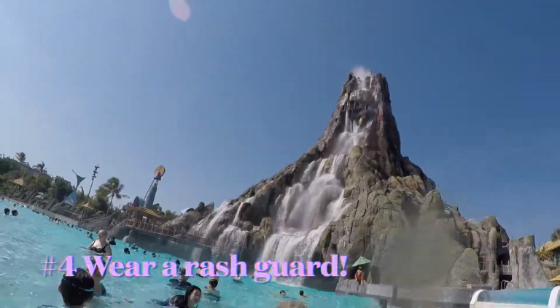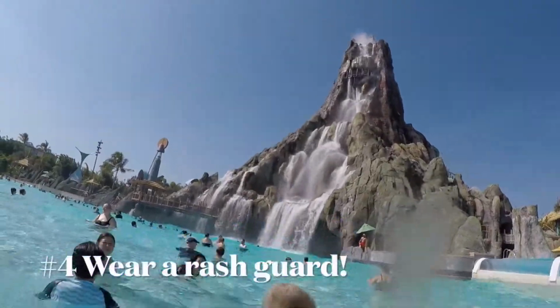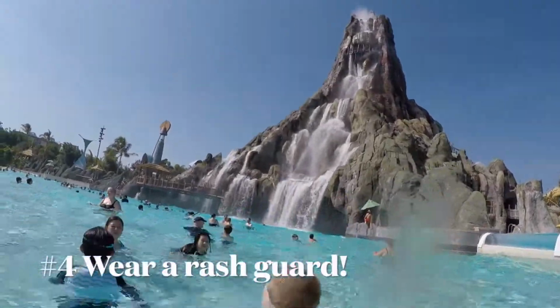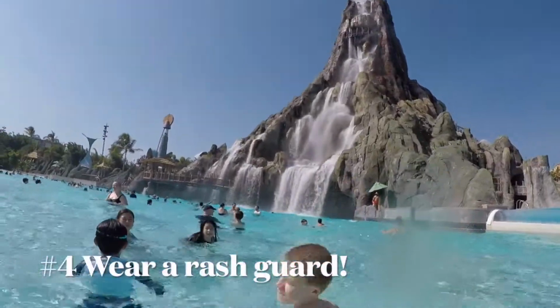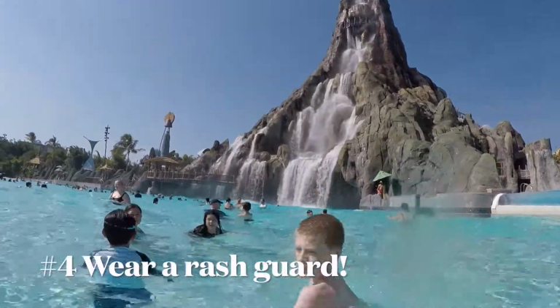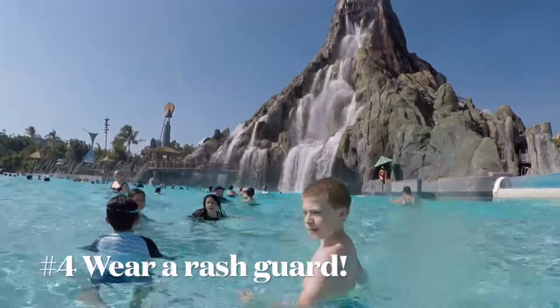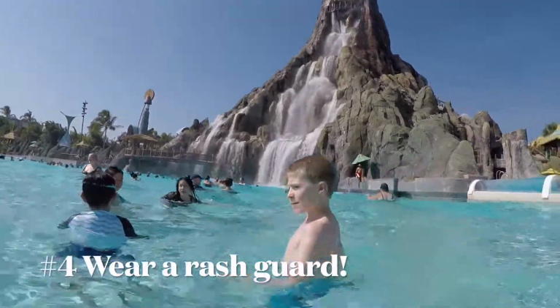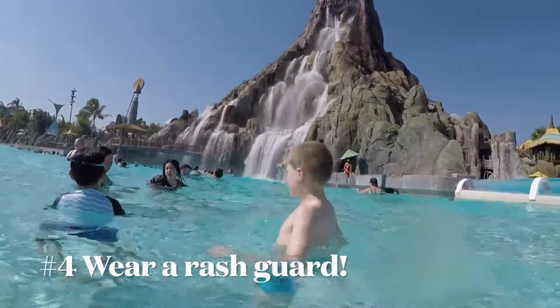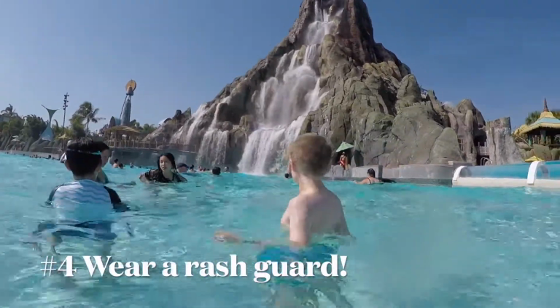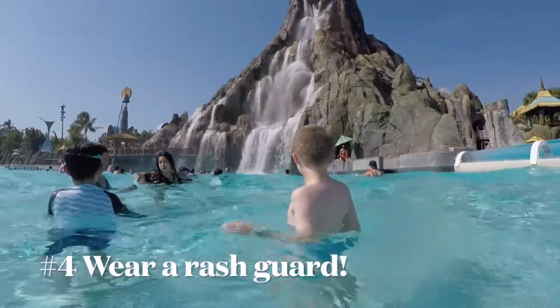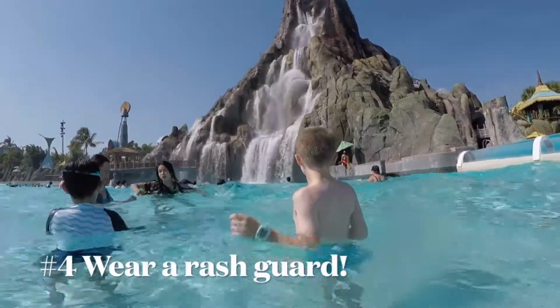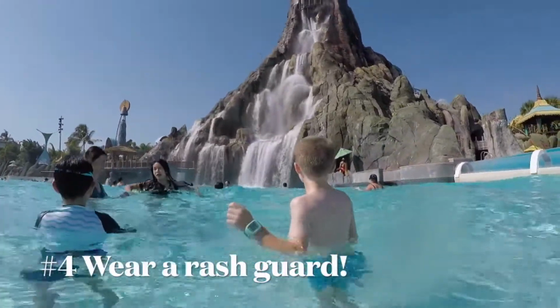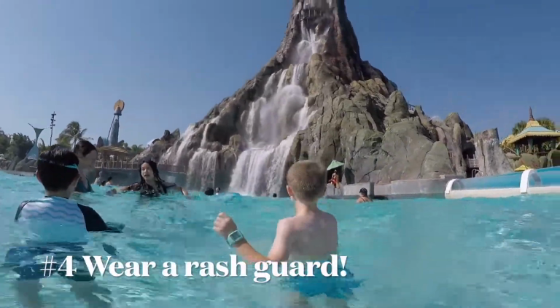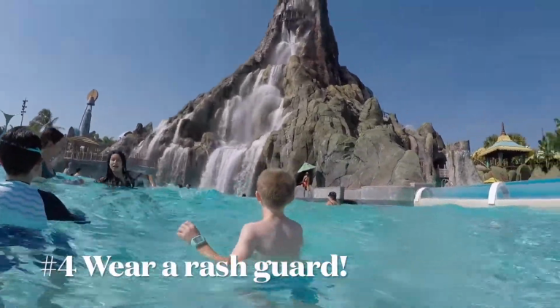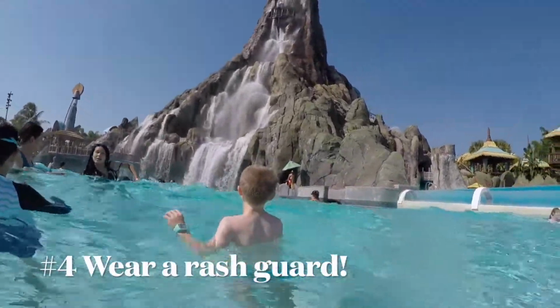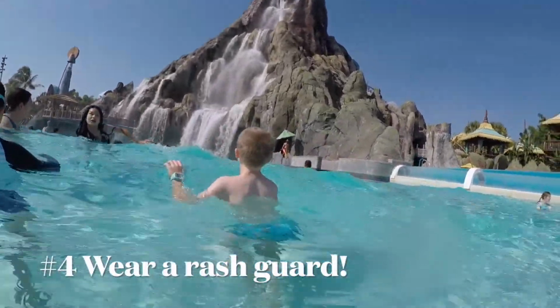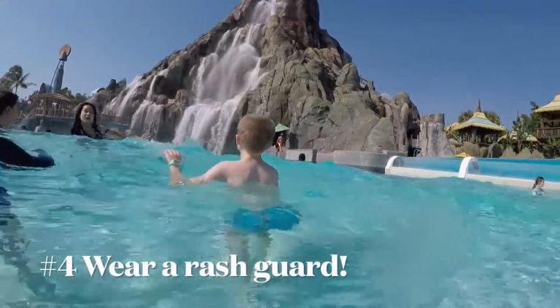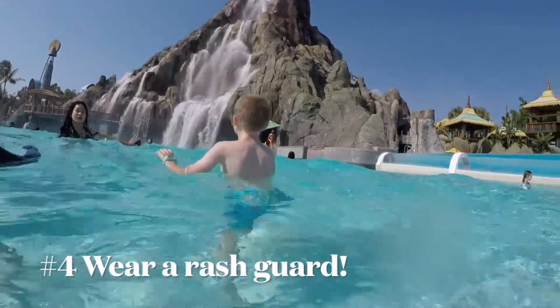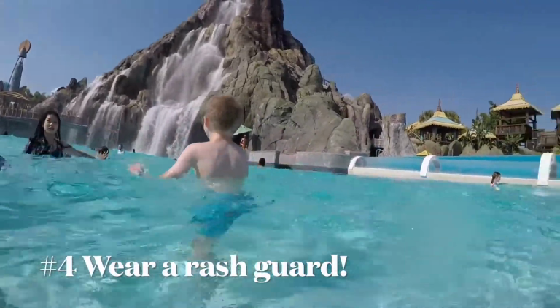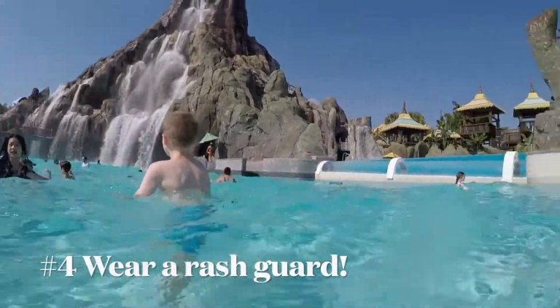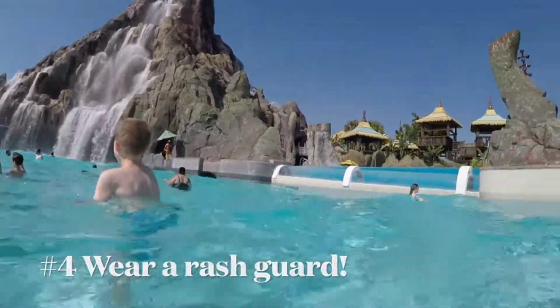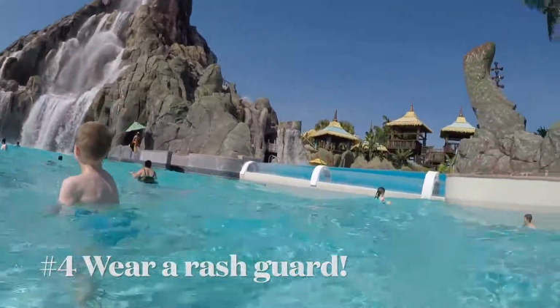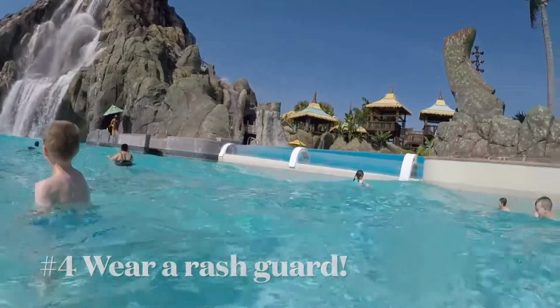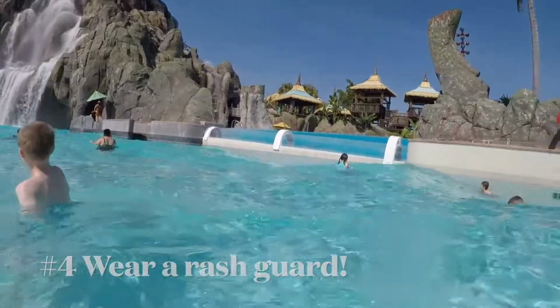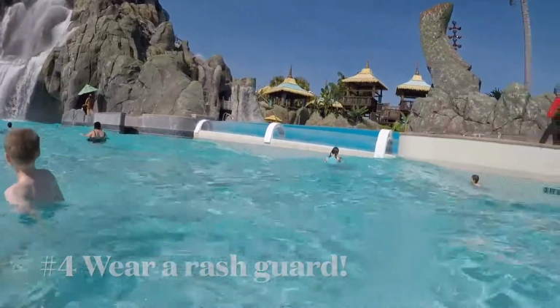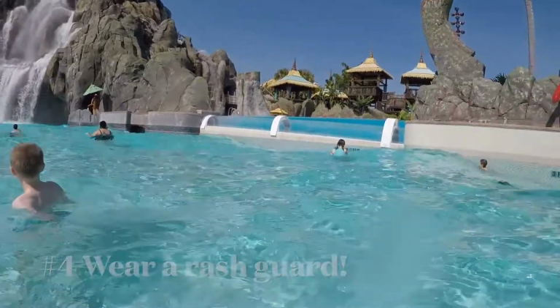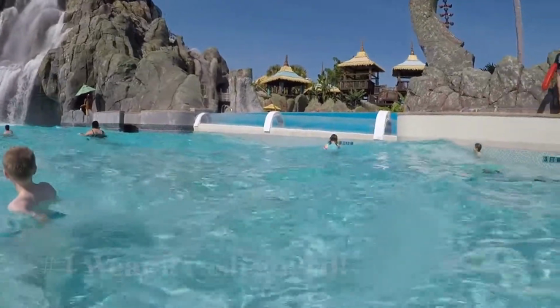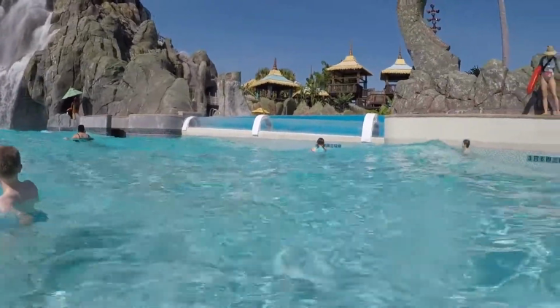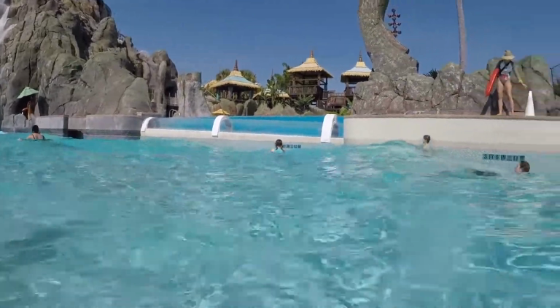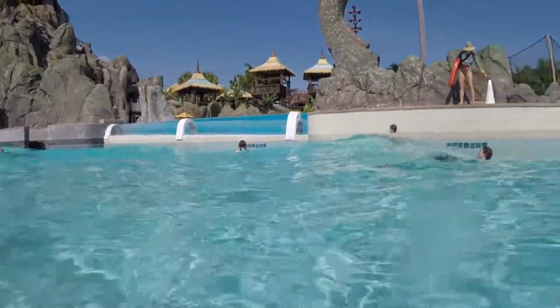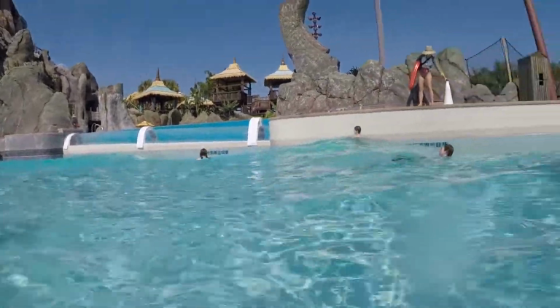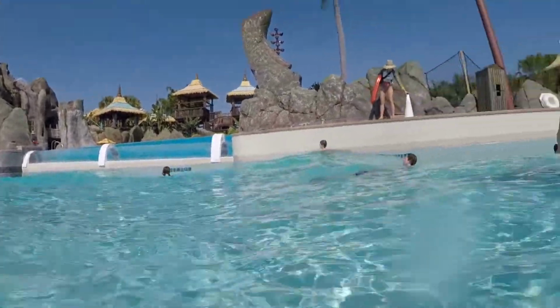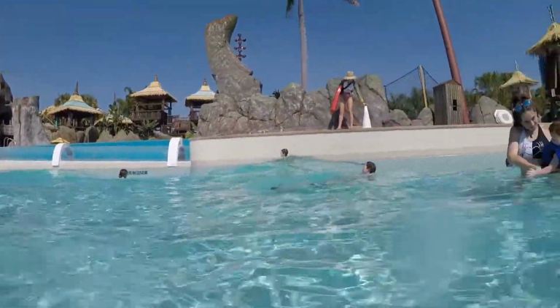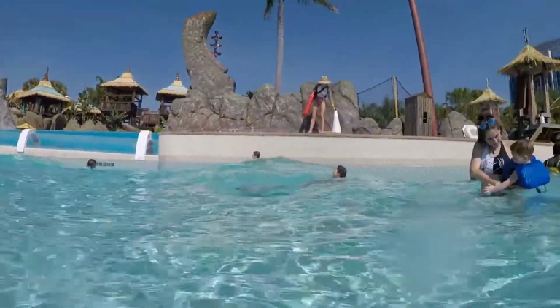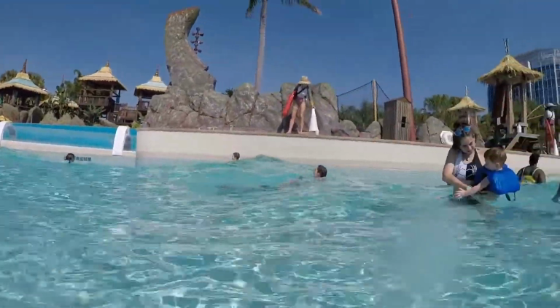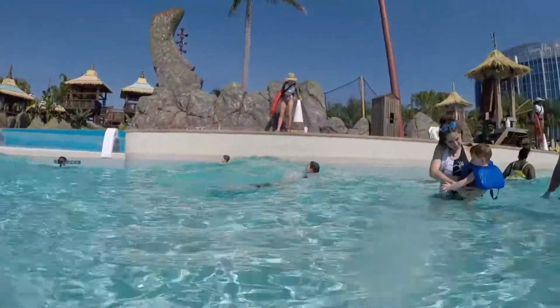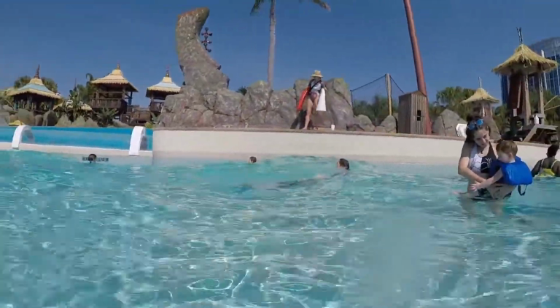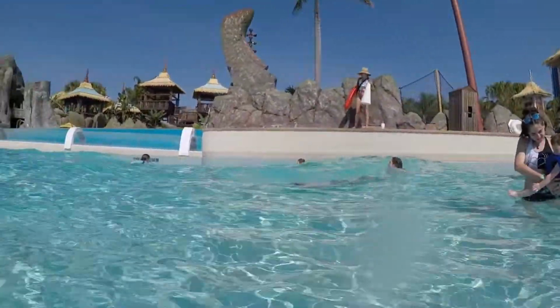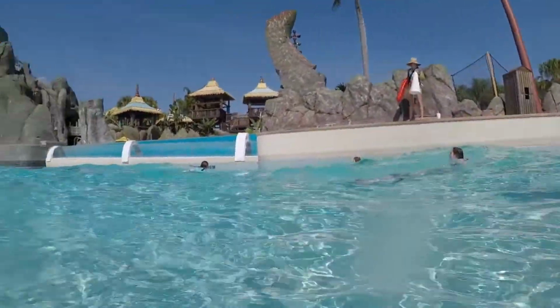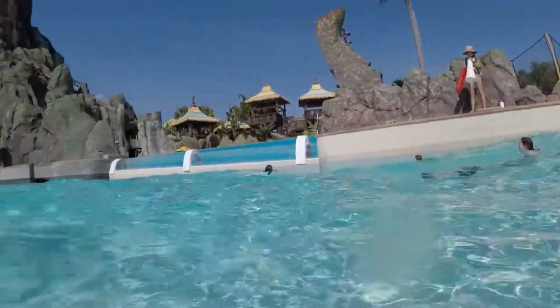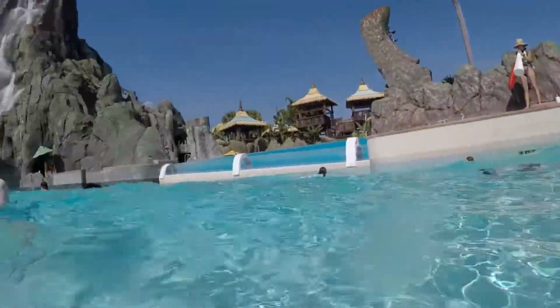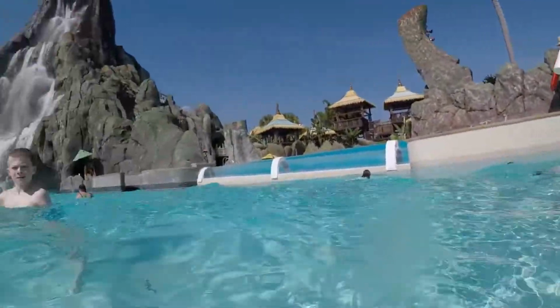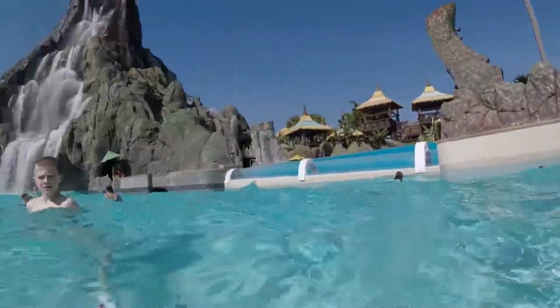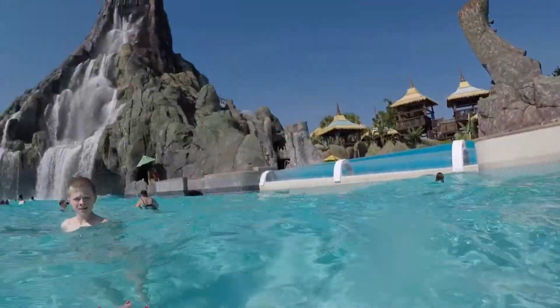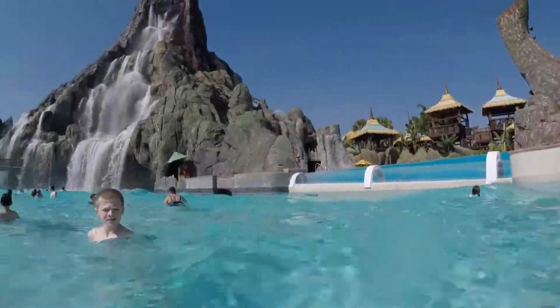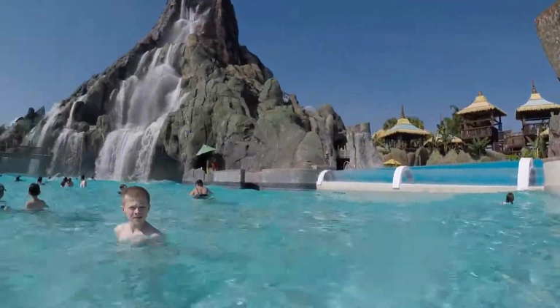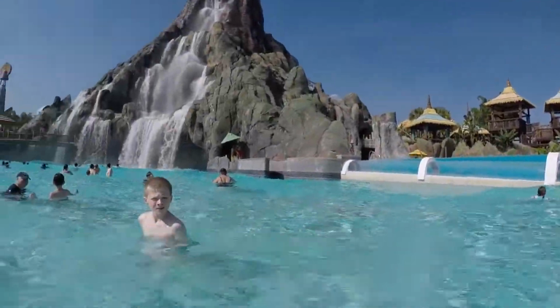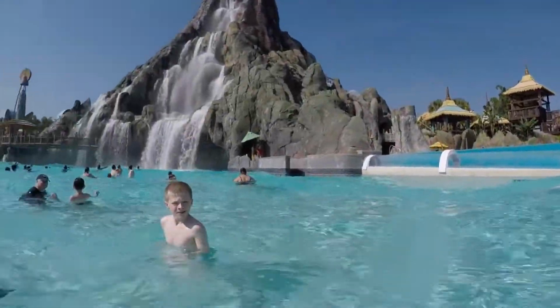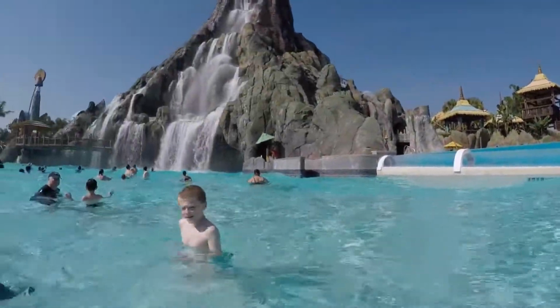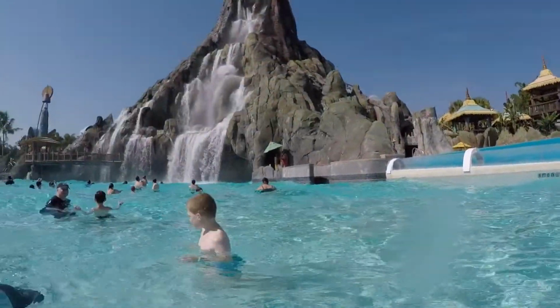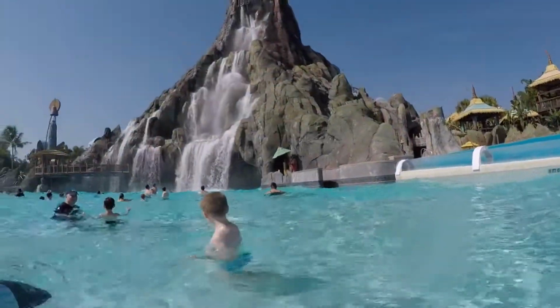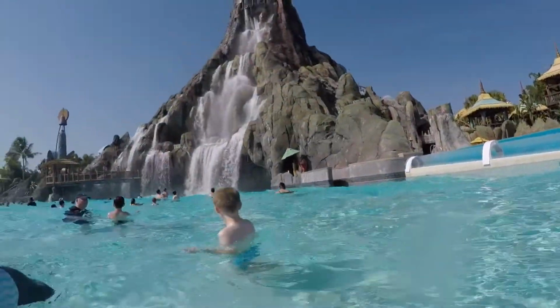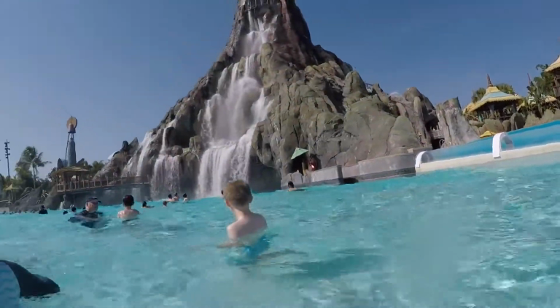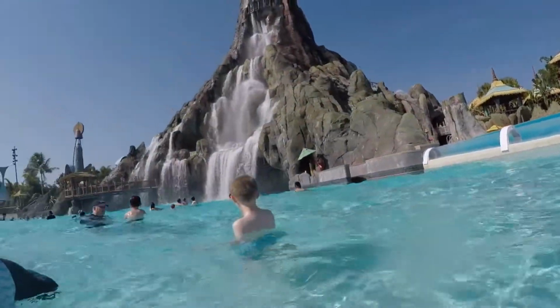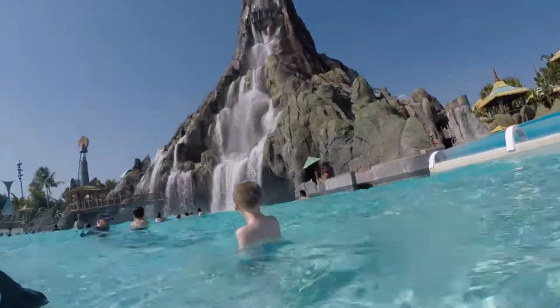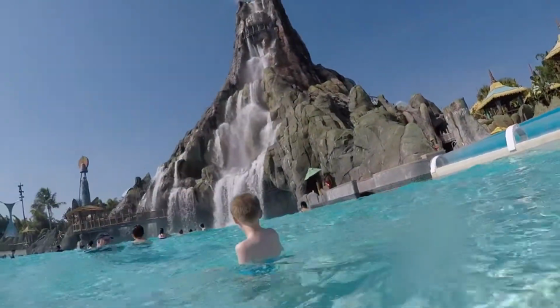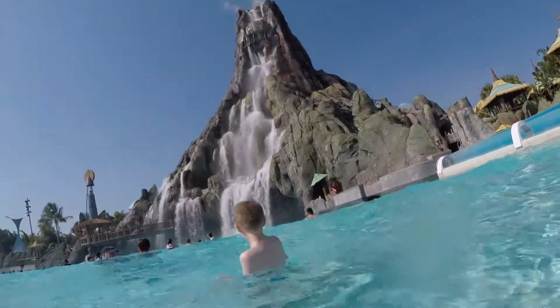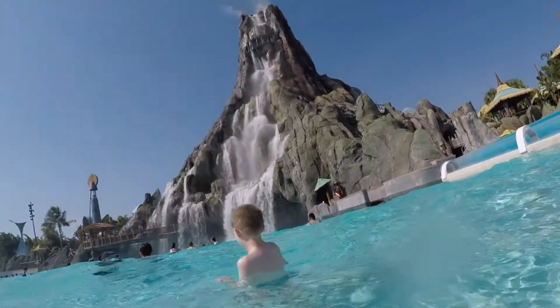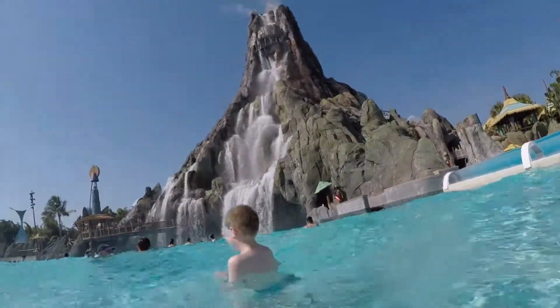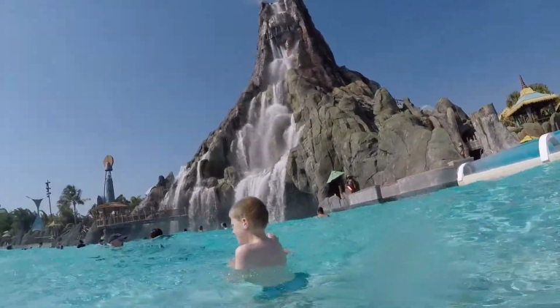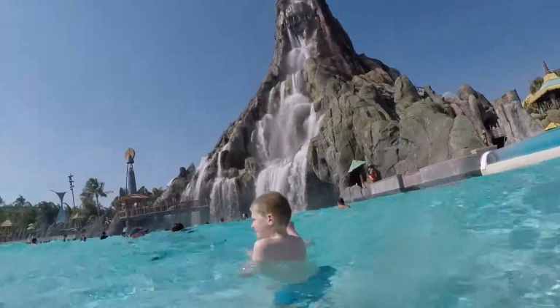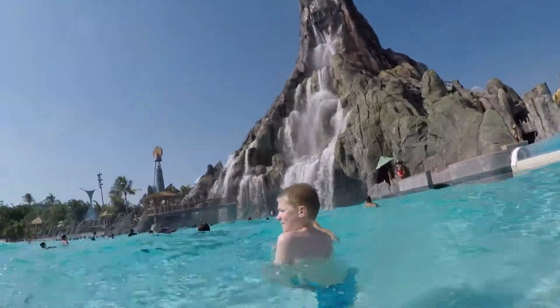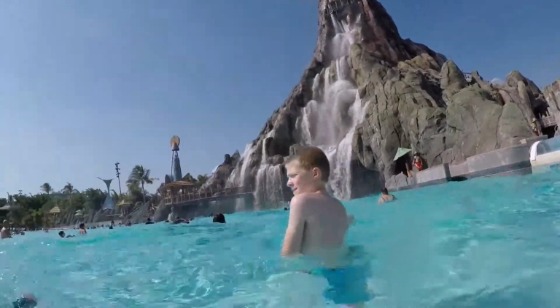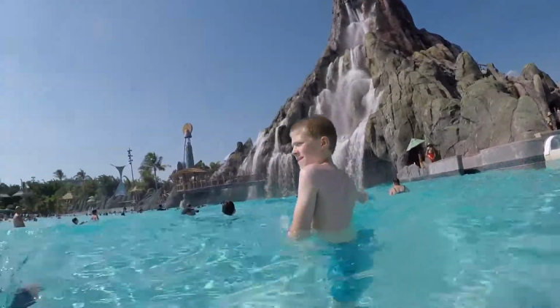Tip 4: Speaking of protection, wear a rash guard if possible. This will help protect you and you won't have to worry about reapplying.